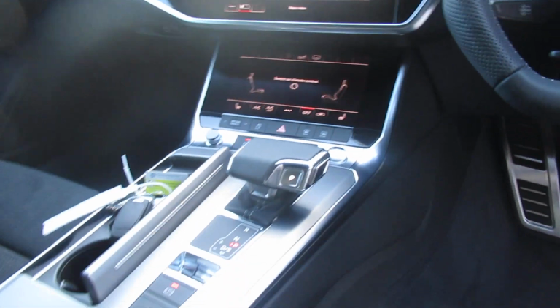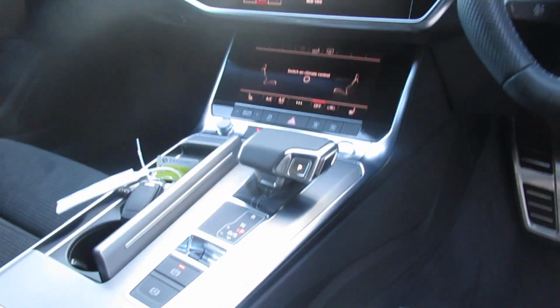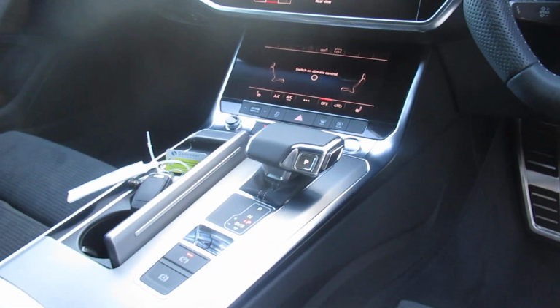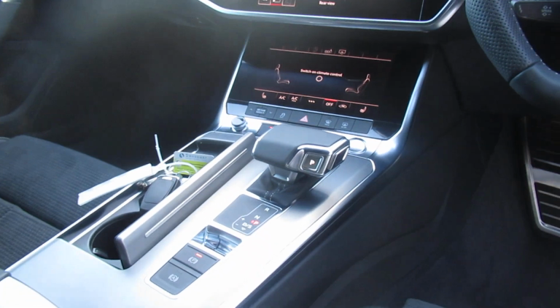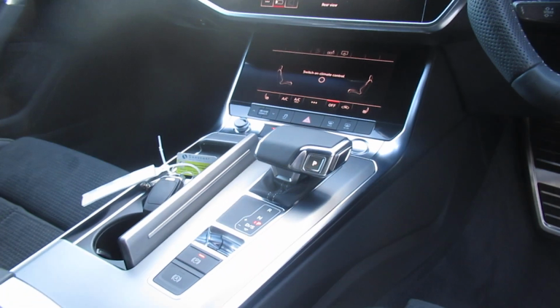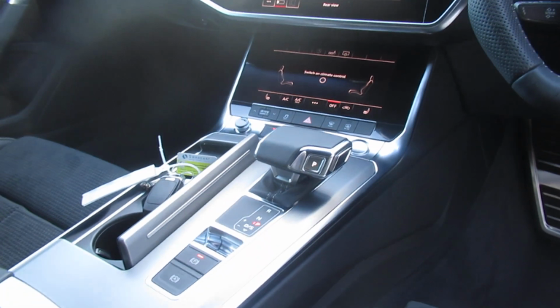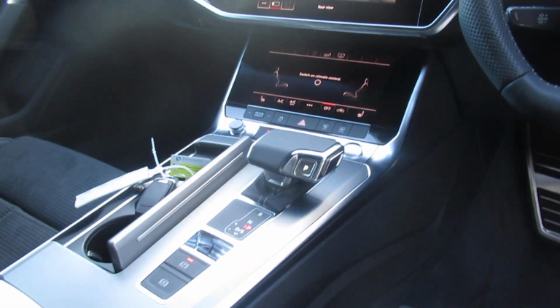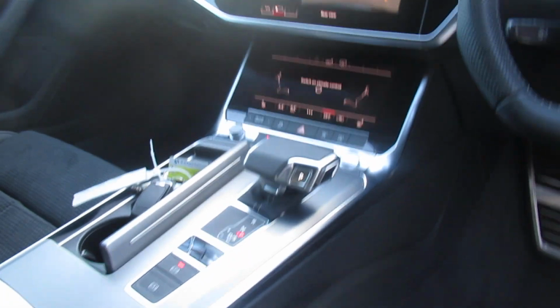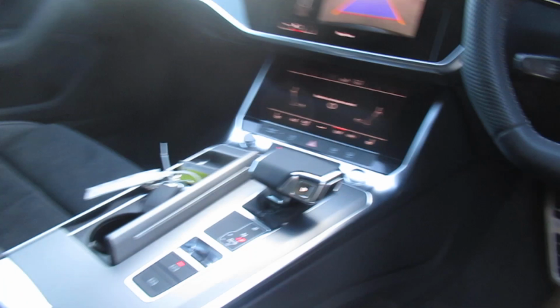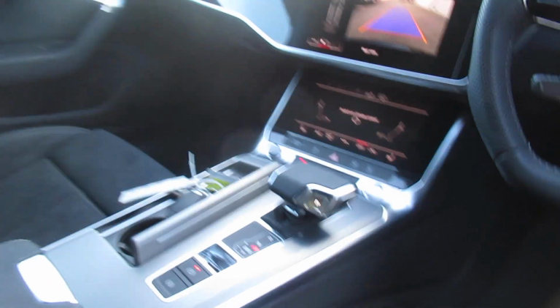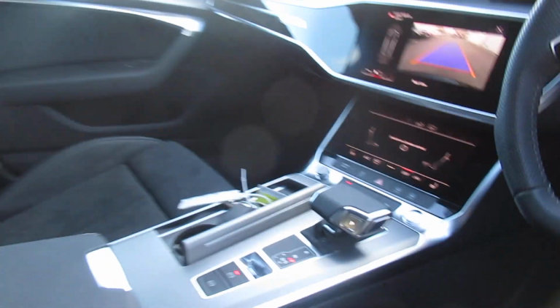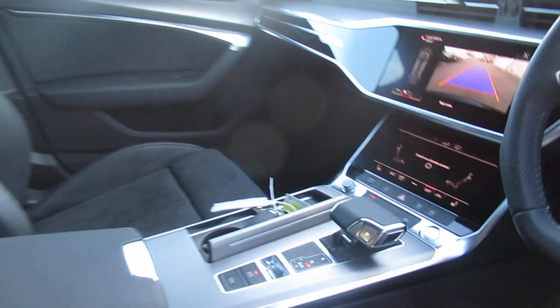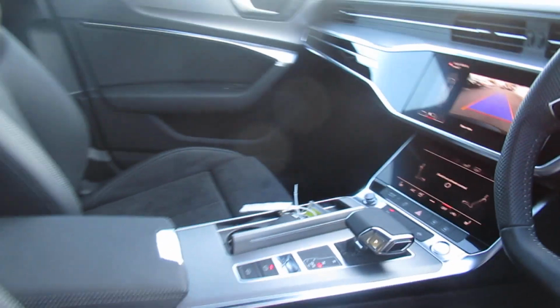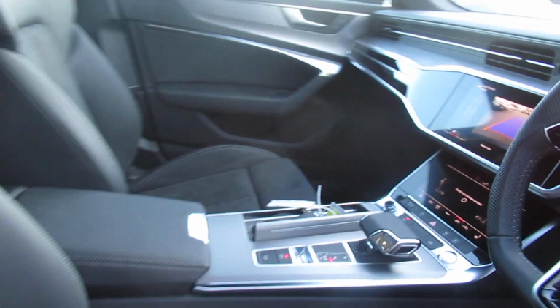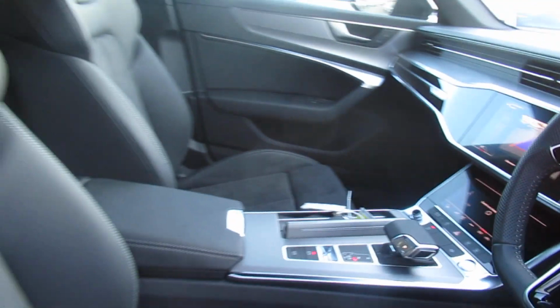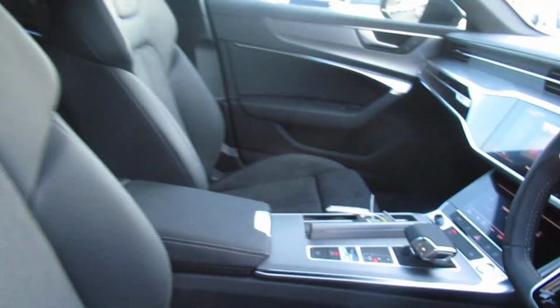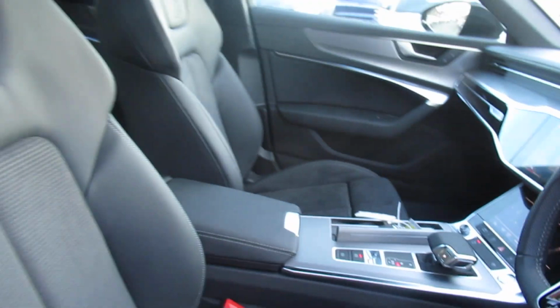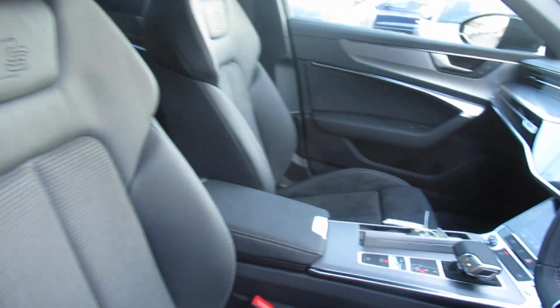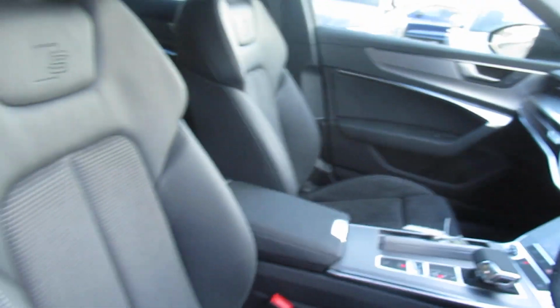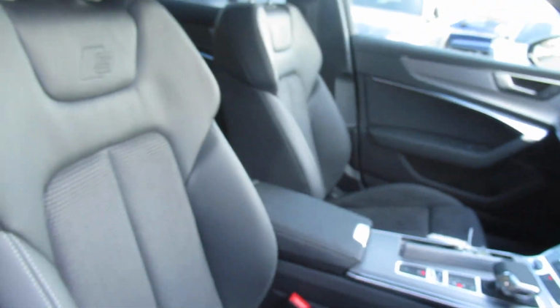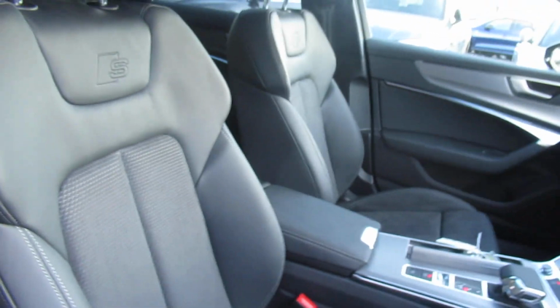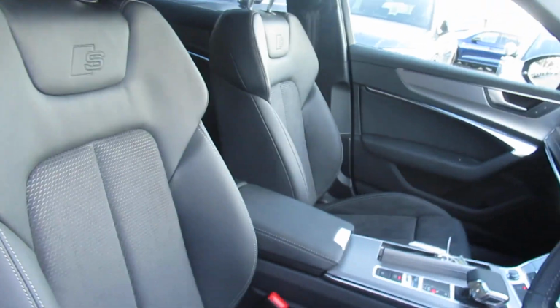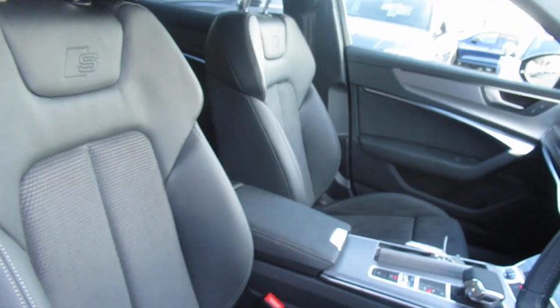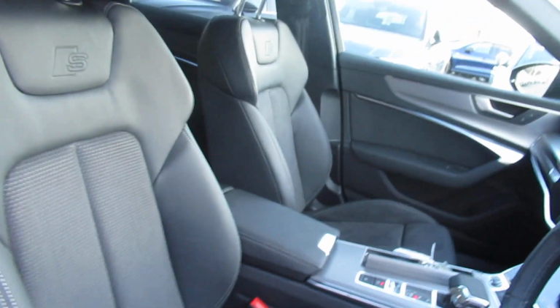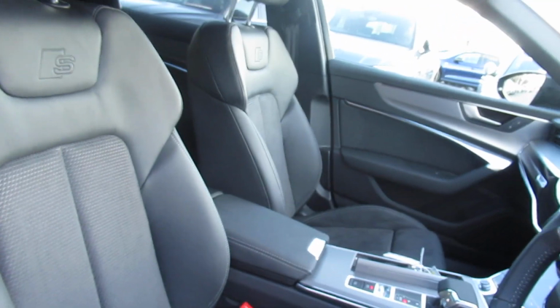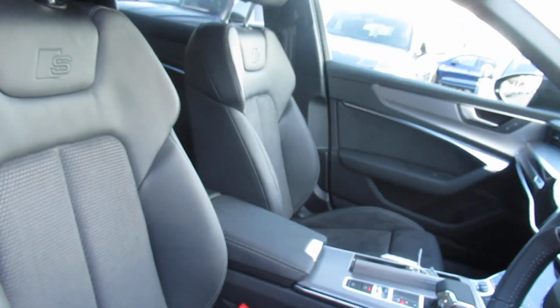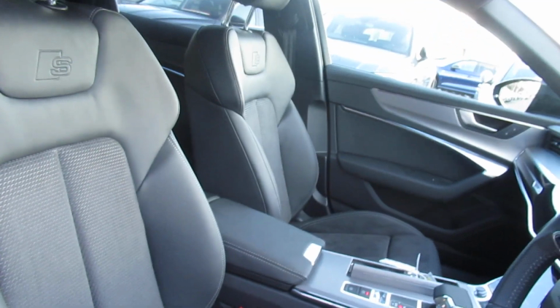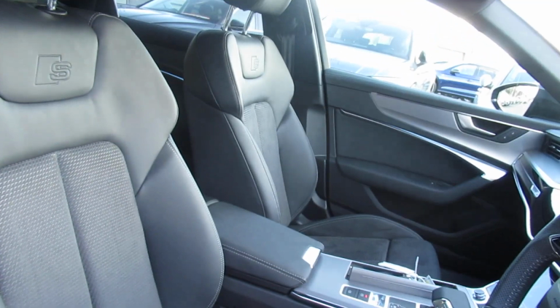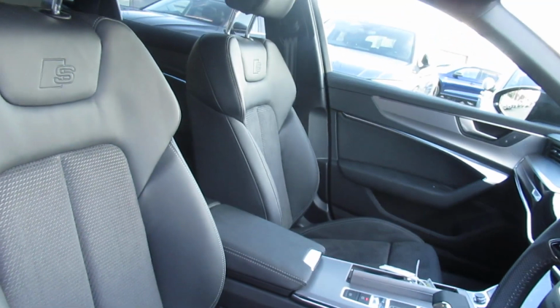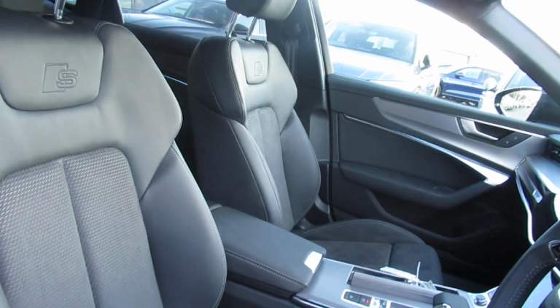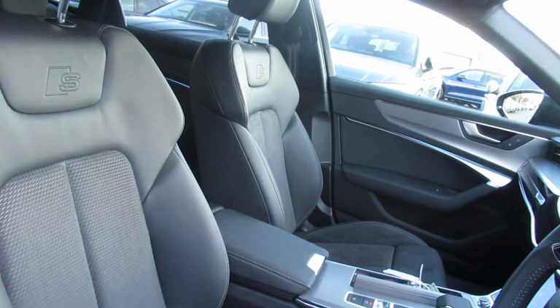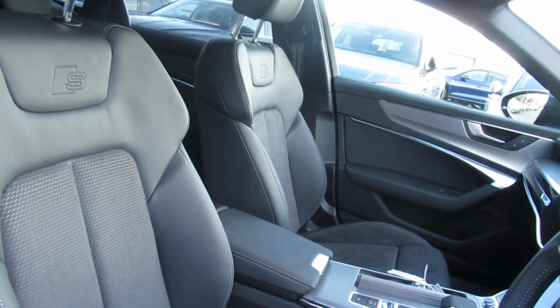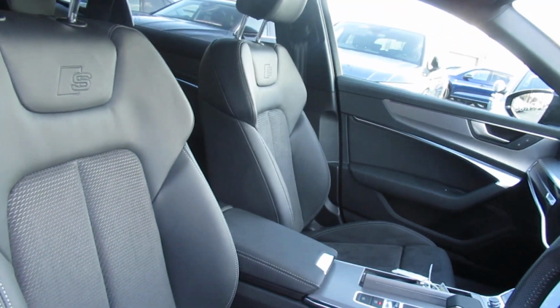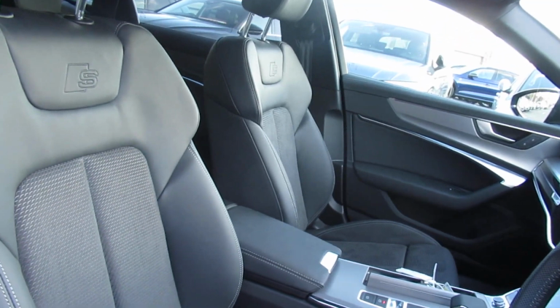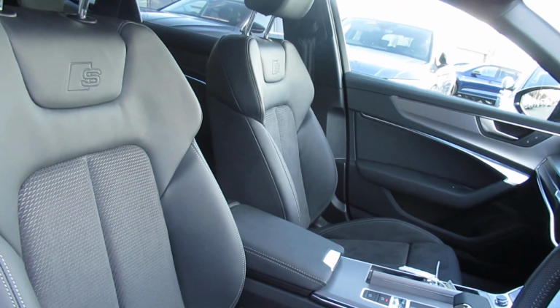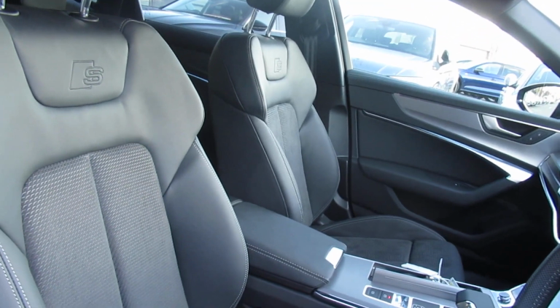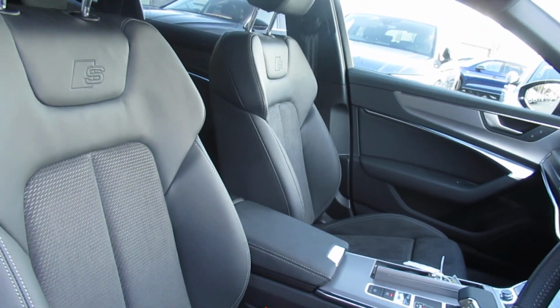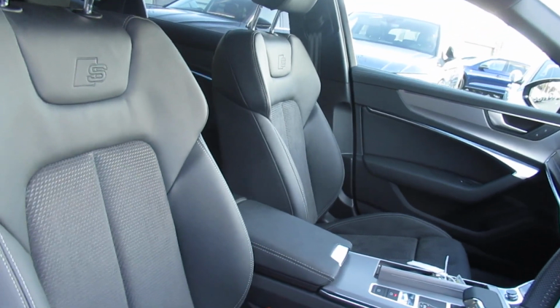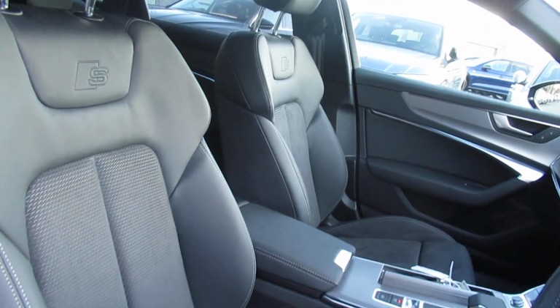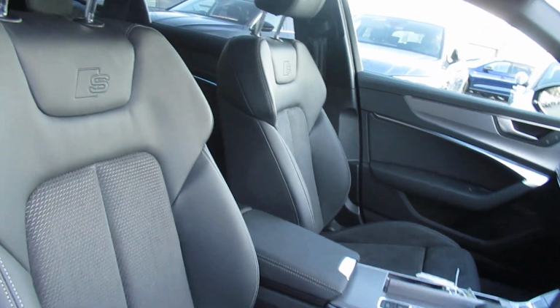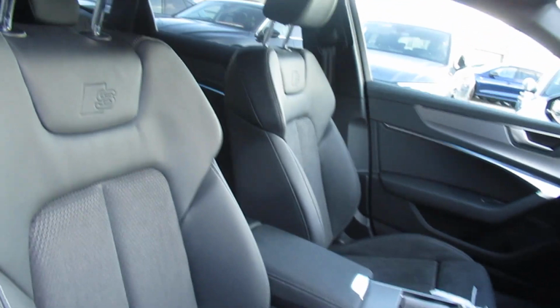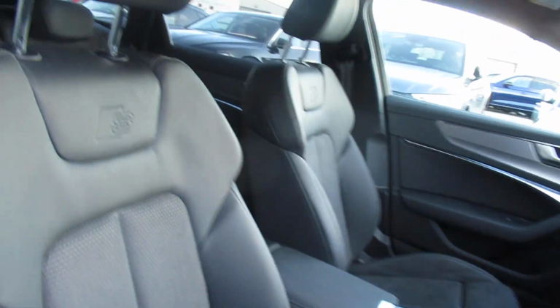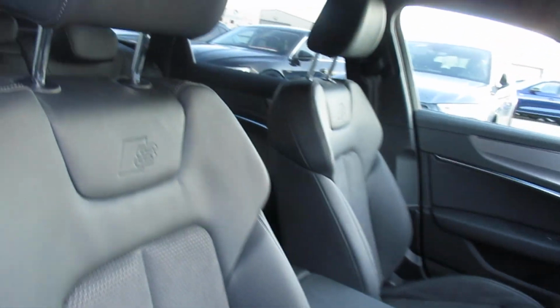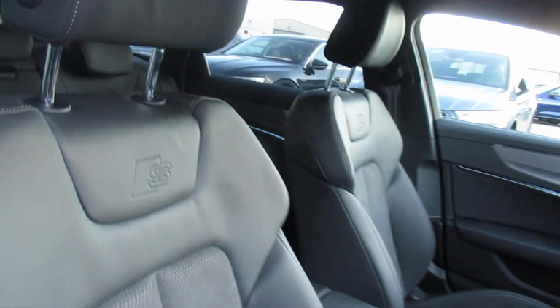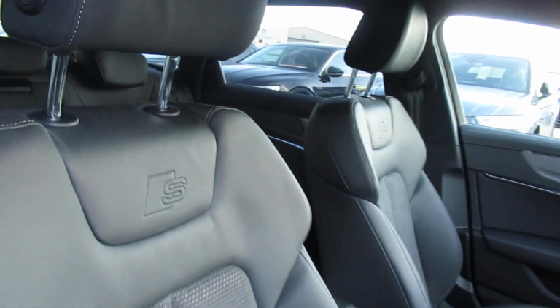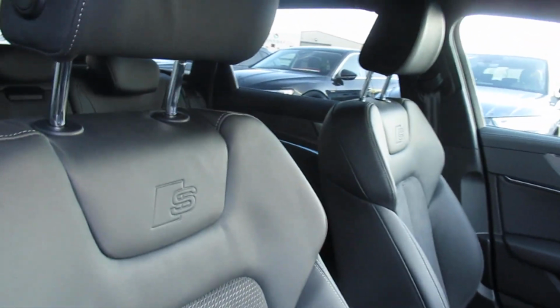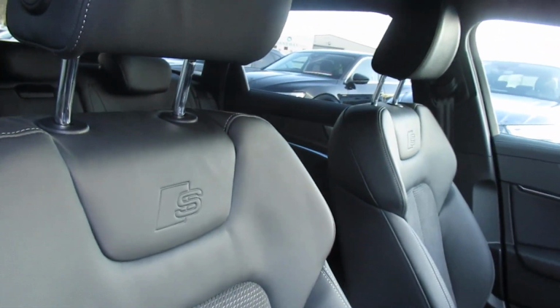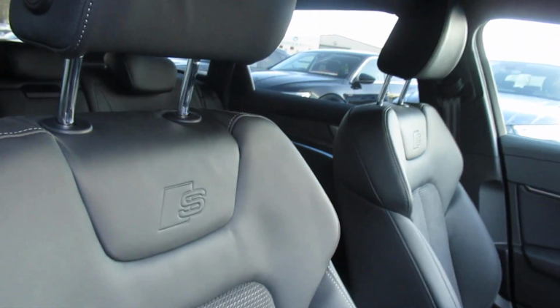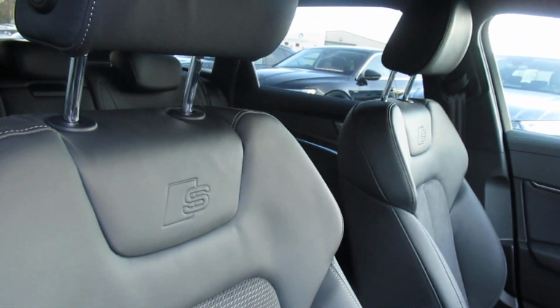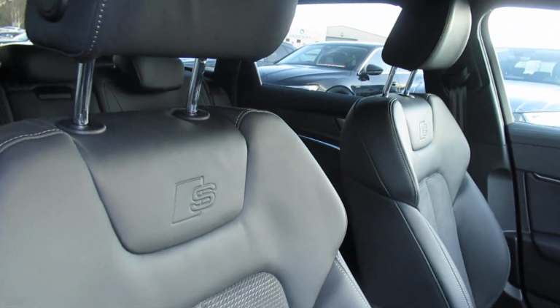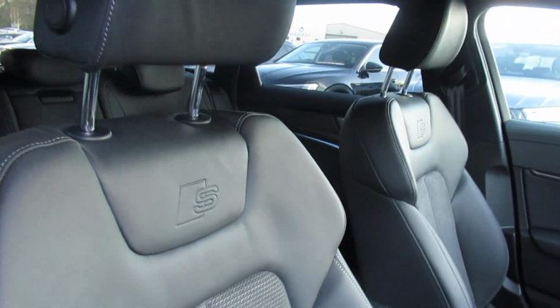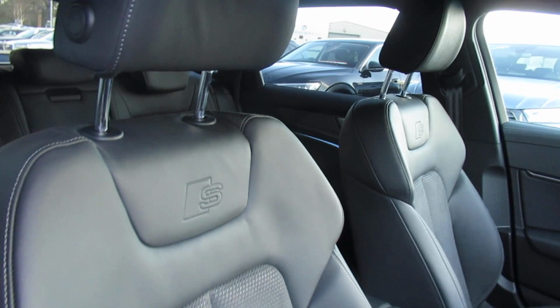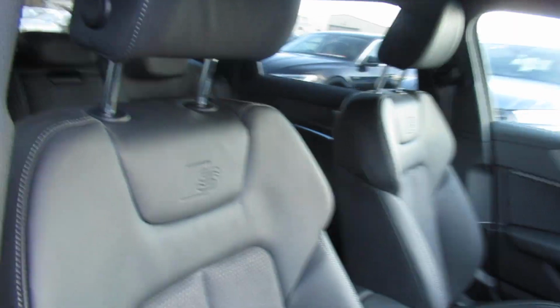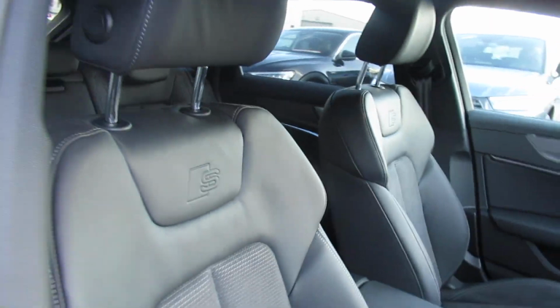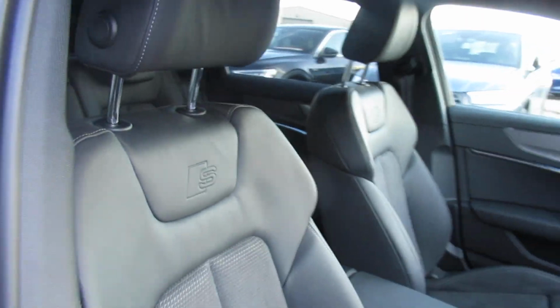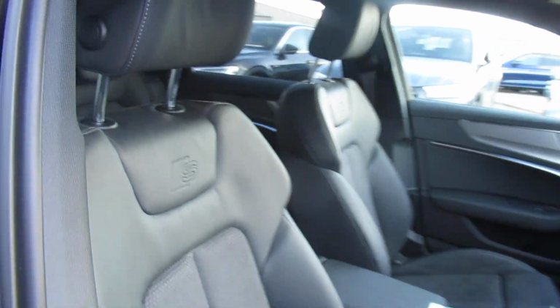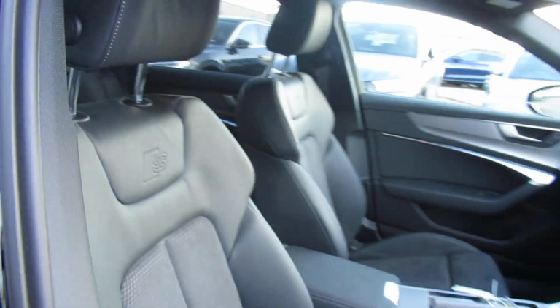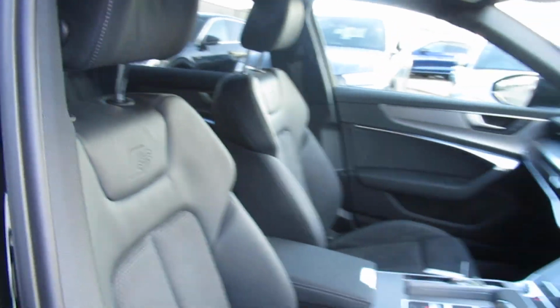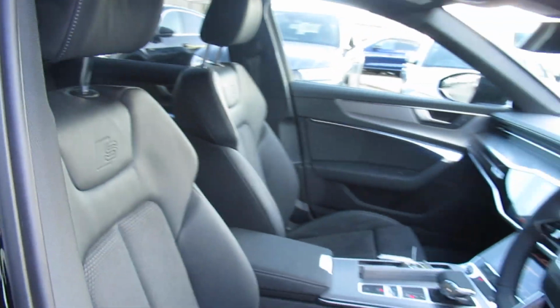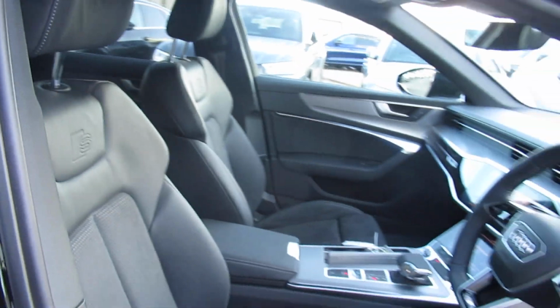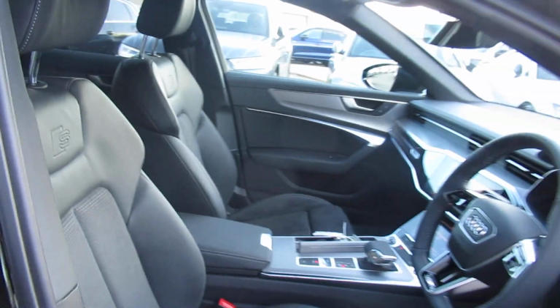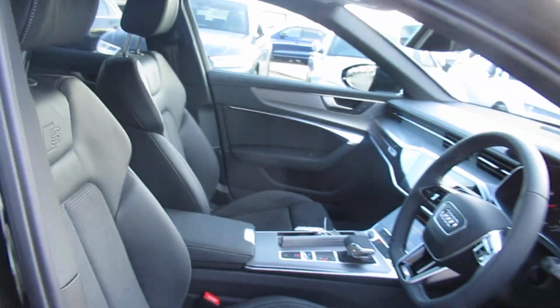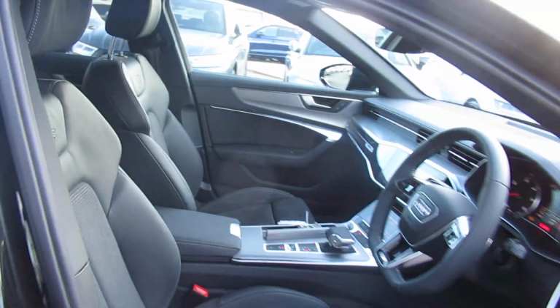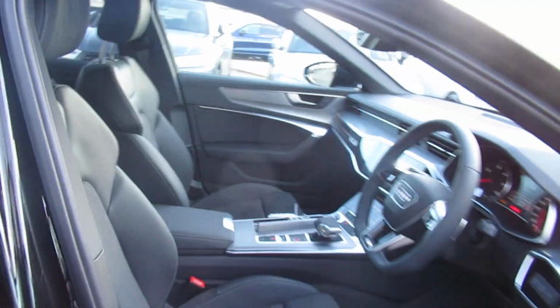With the S-tronic gearbox, and the leather and Alcantara suede interior, with the S-line logo in the front sport heated seats.